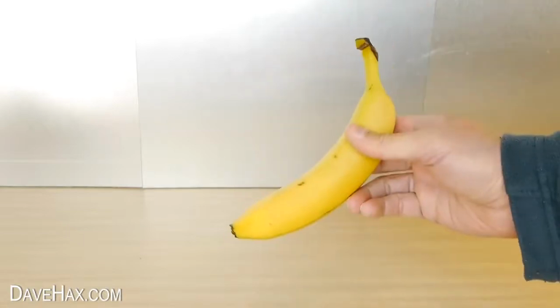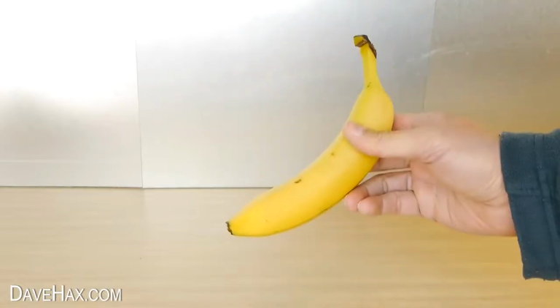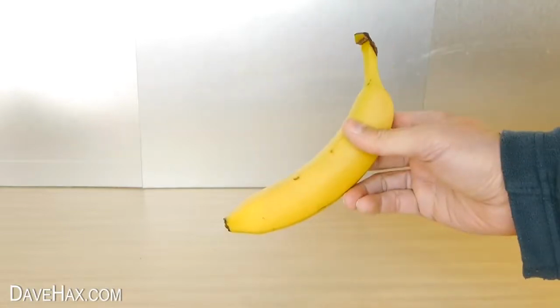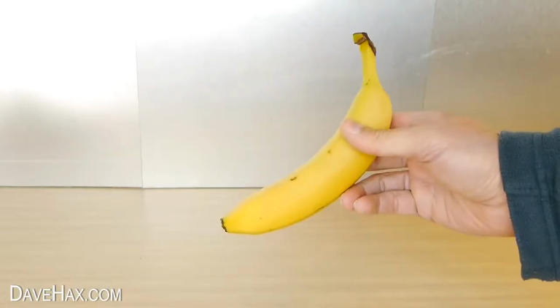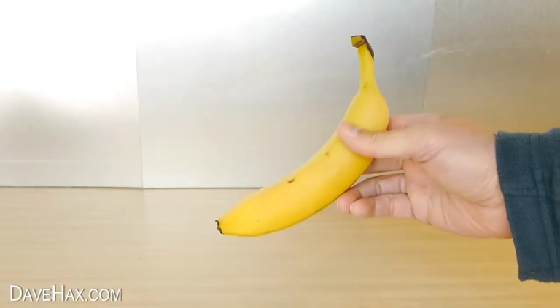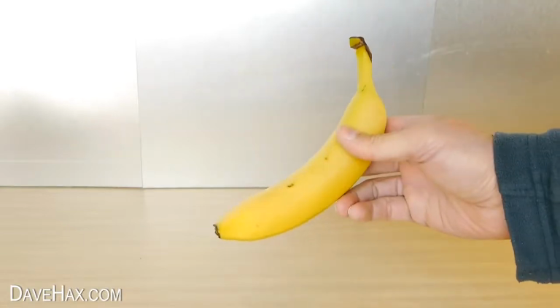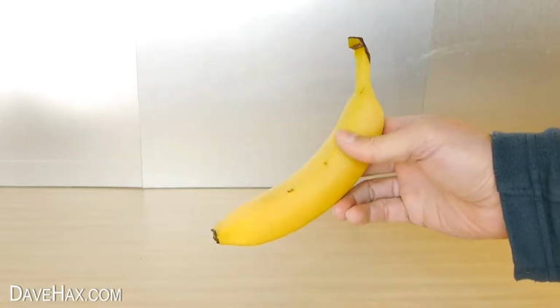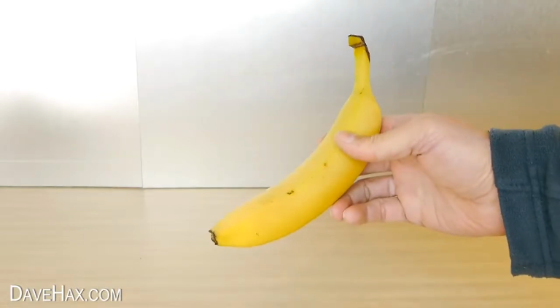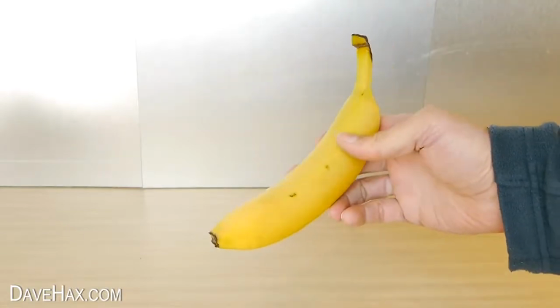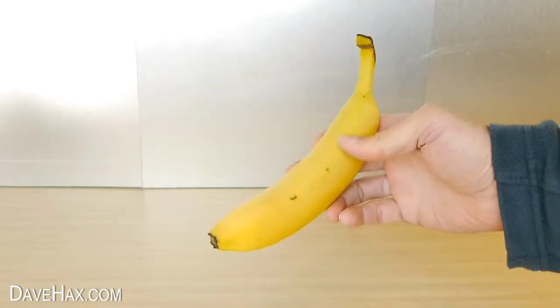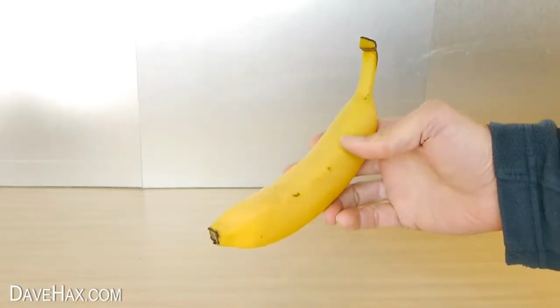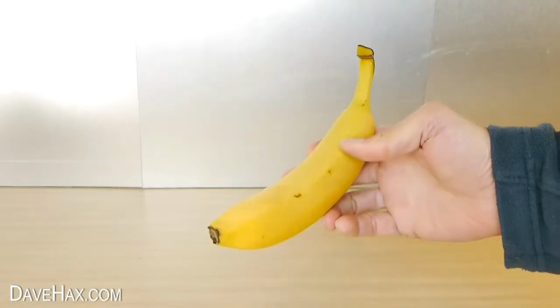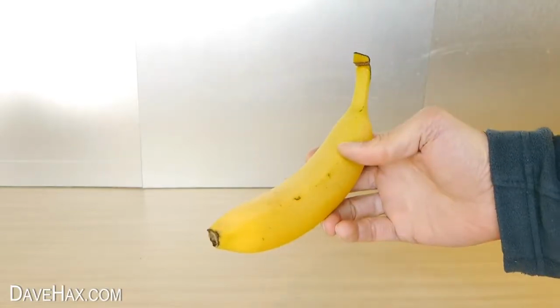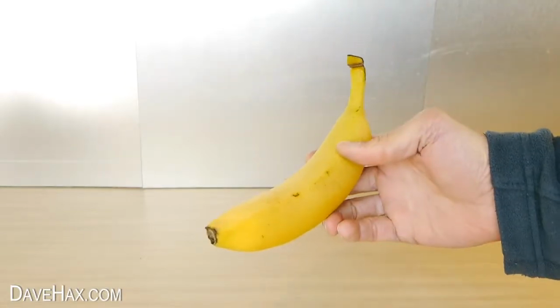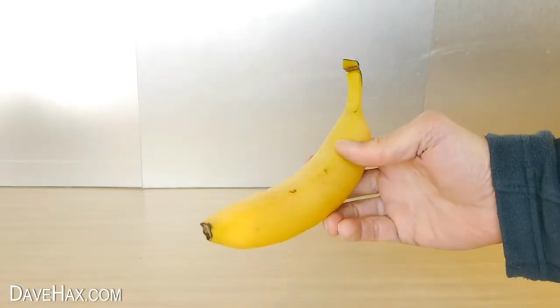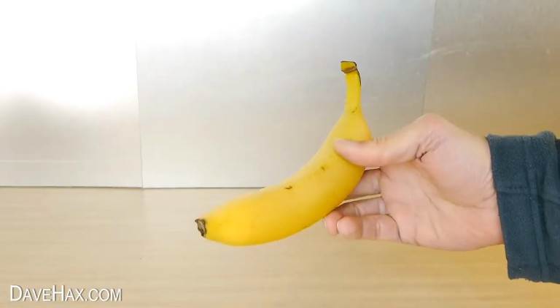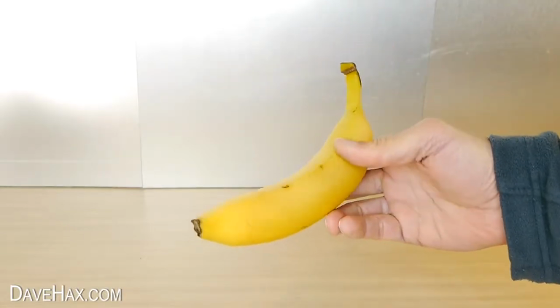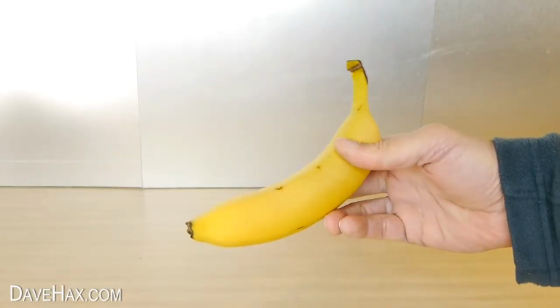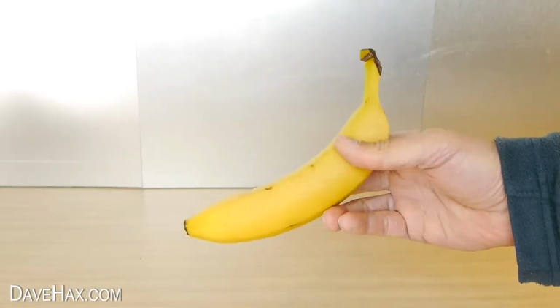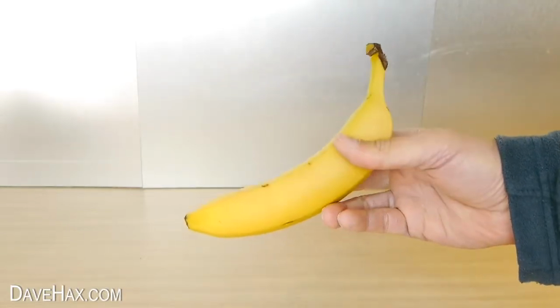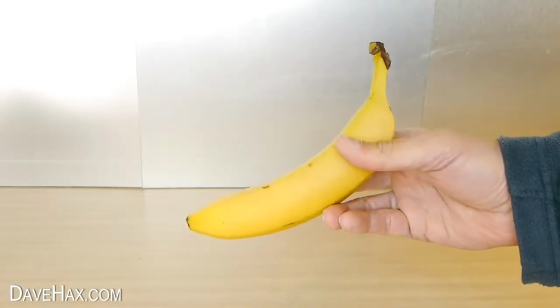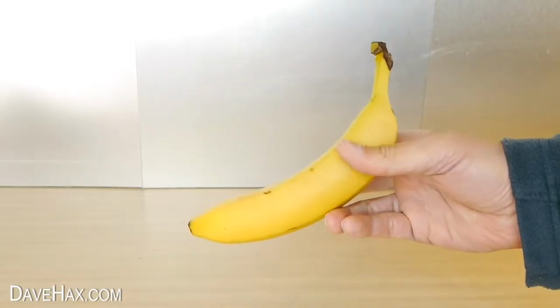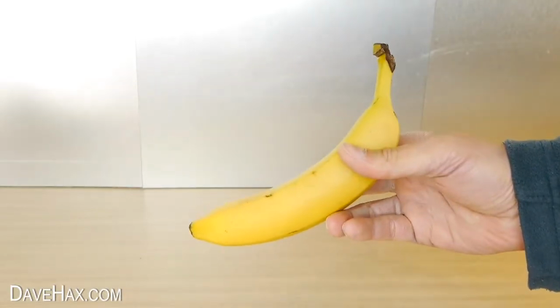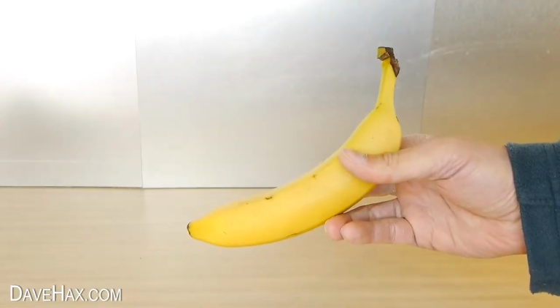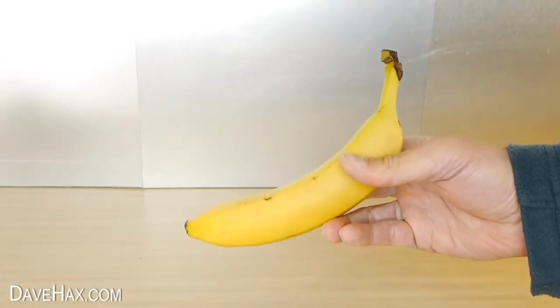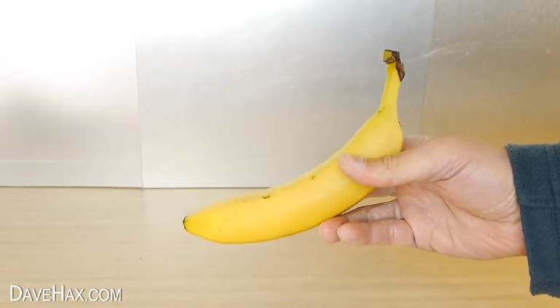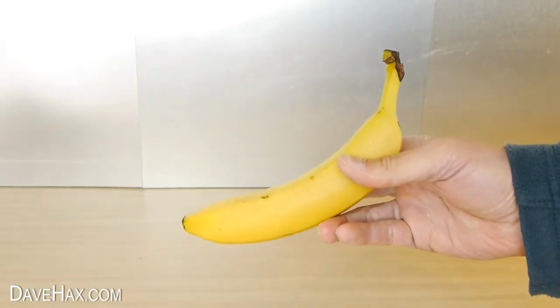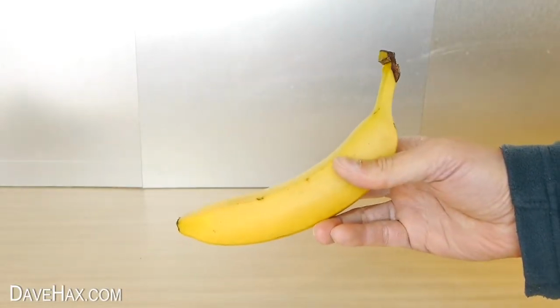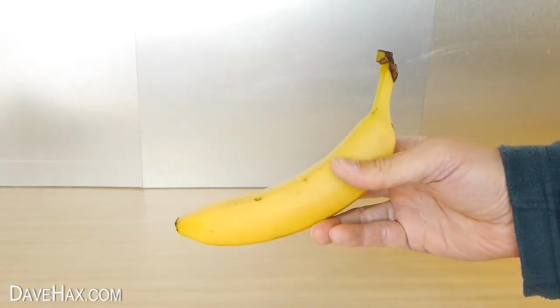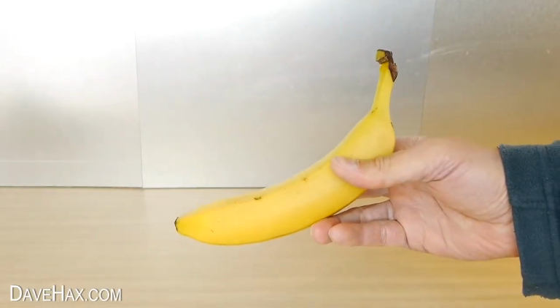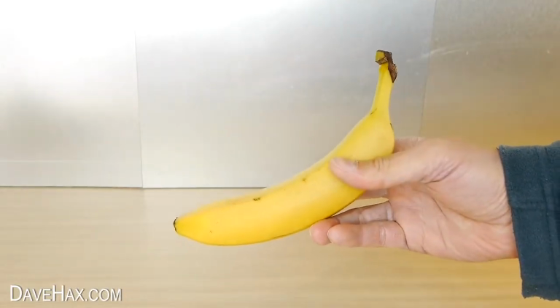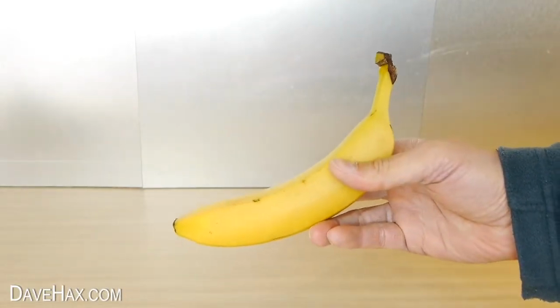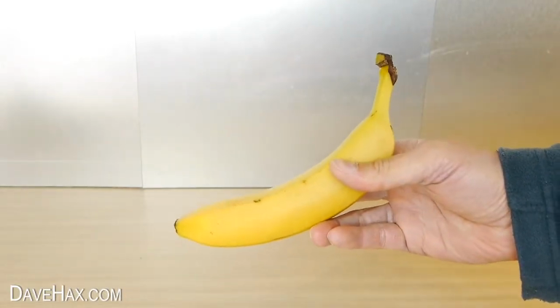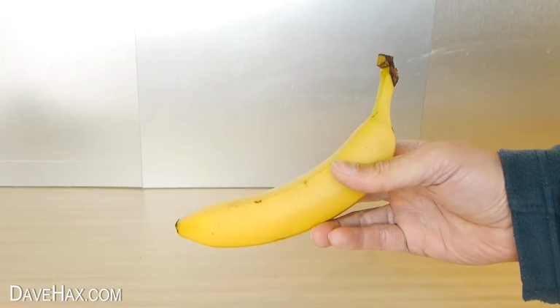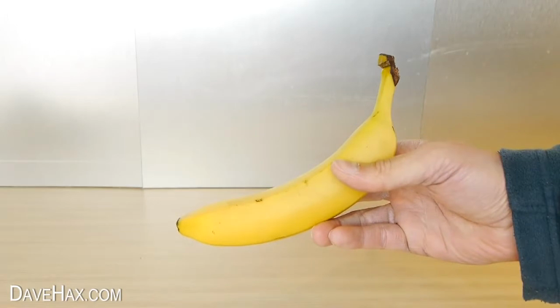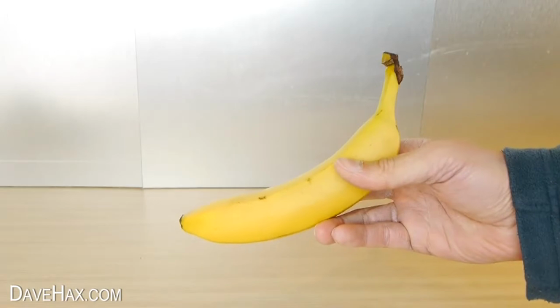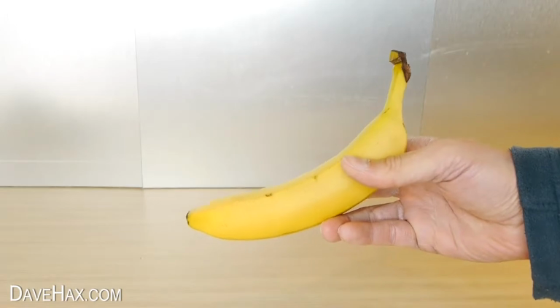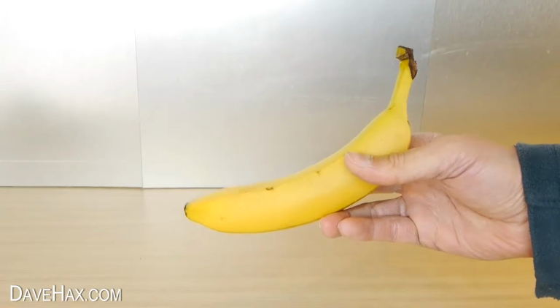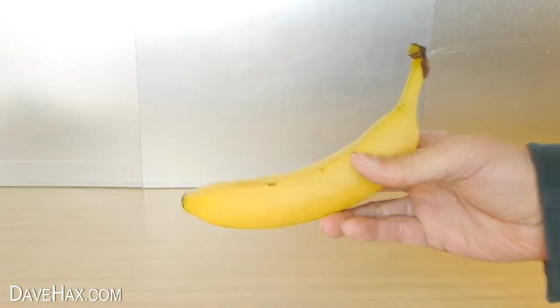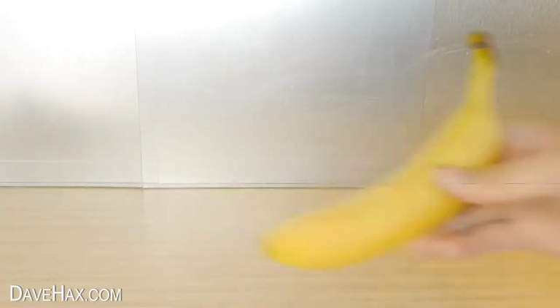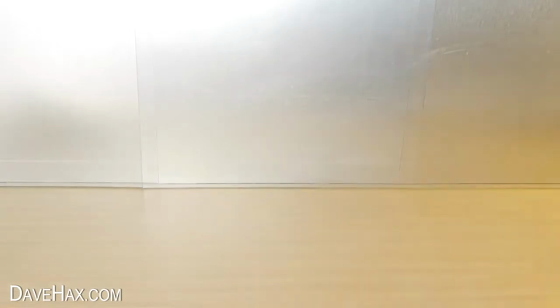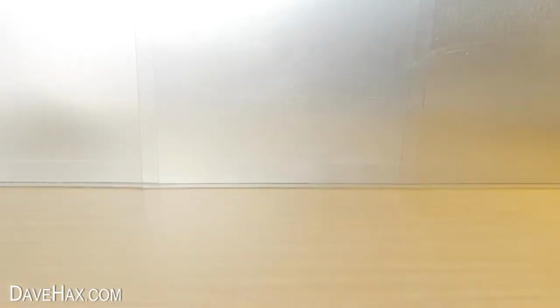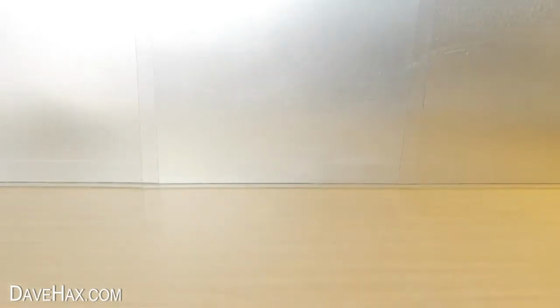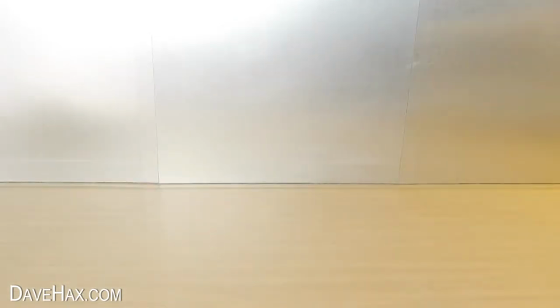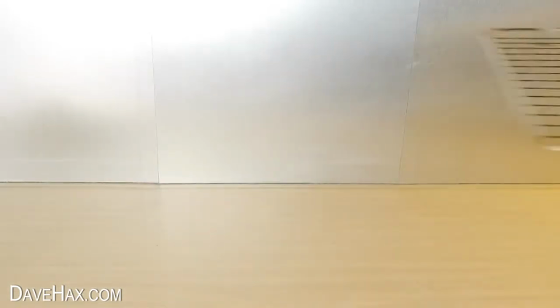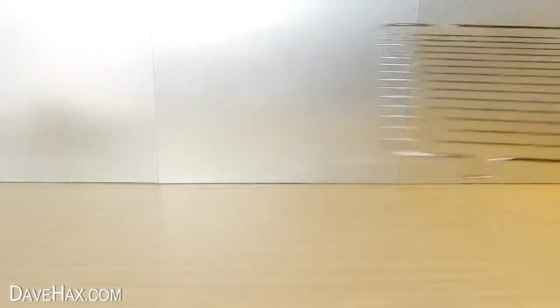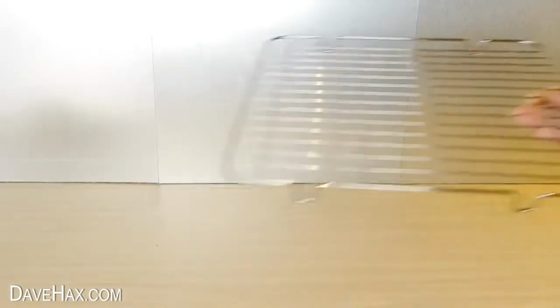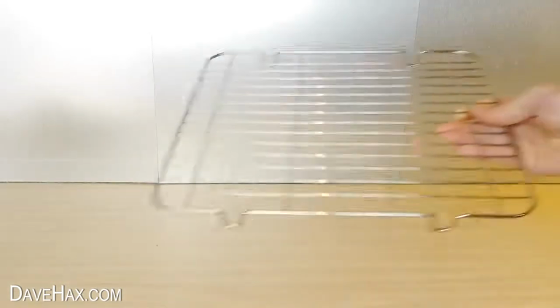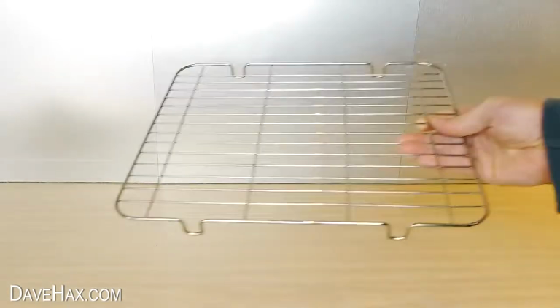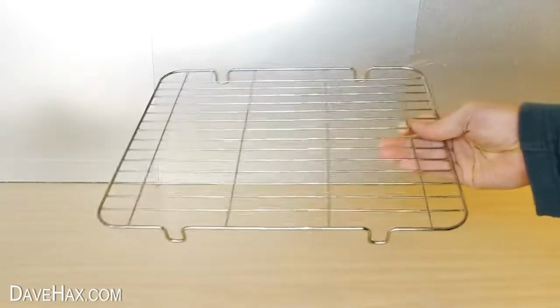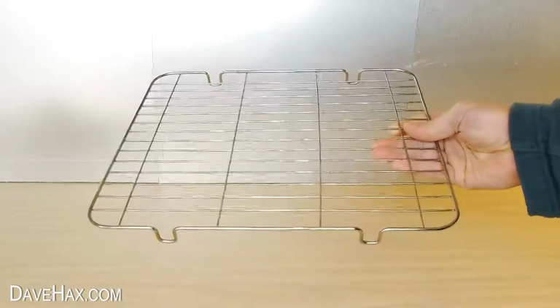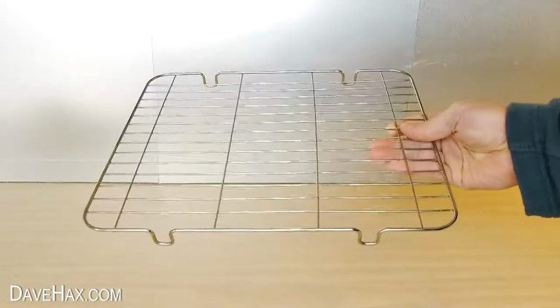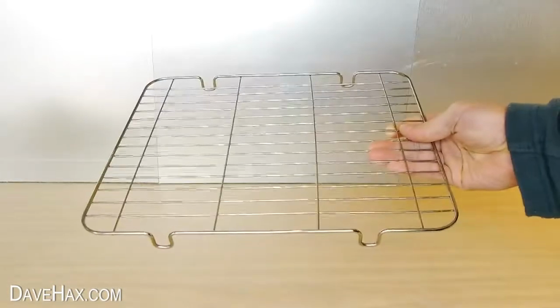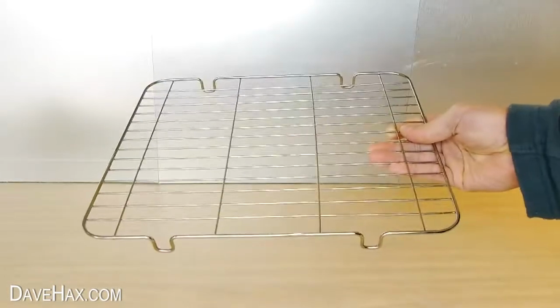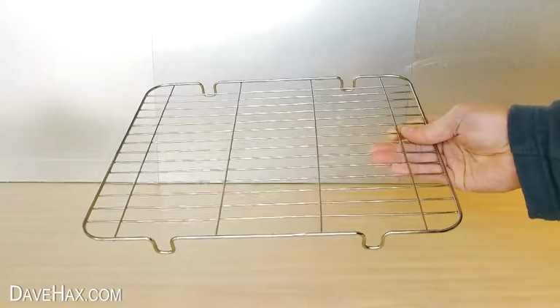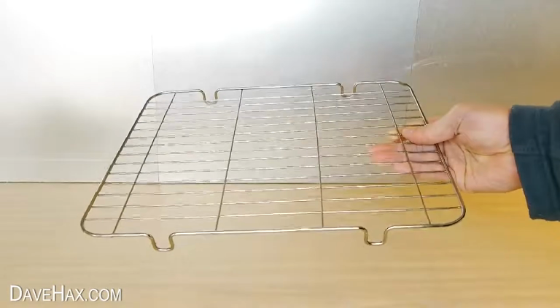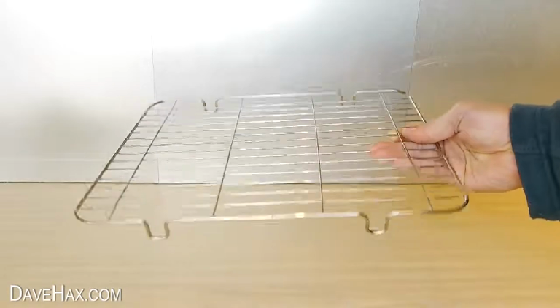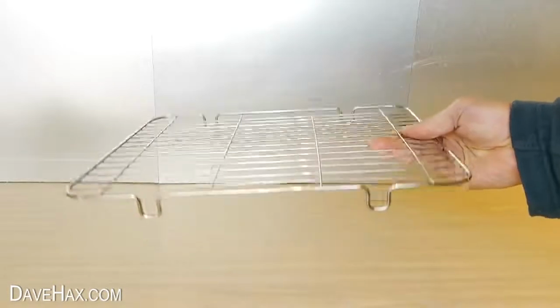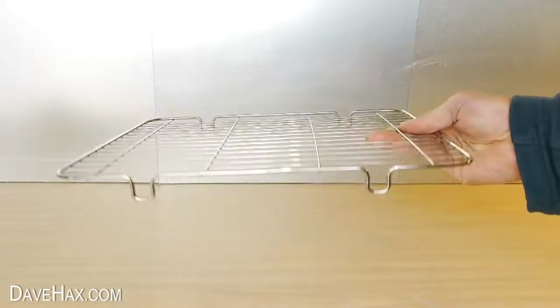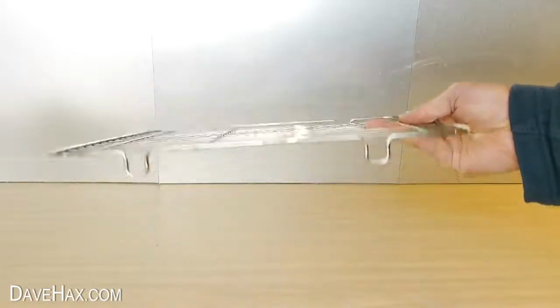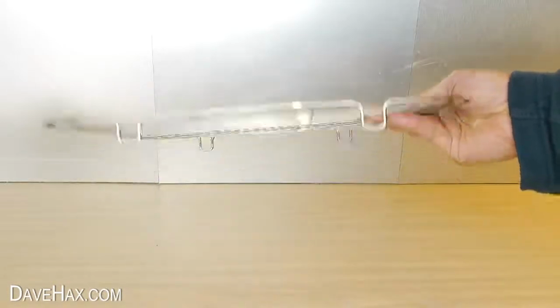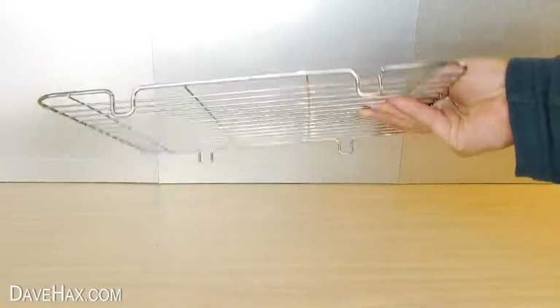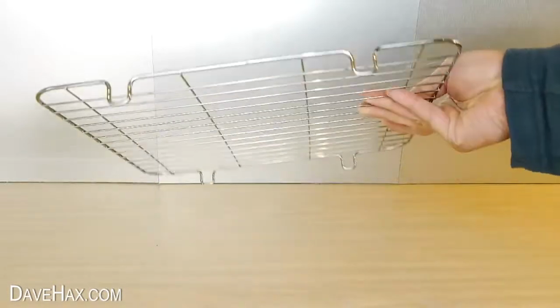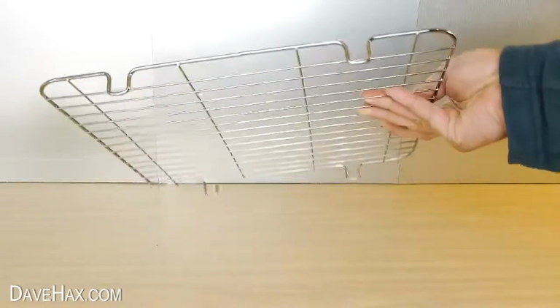Today I'm going to show you a really cool technique for slicing bananas, and we're going to be using a metal cooling rack like this.